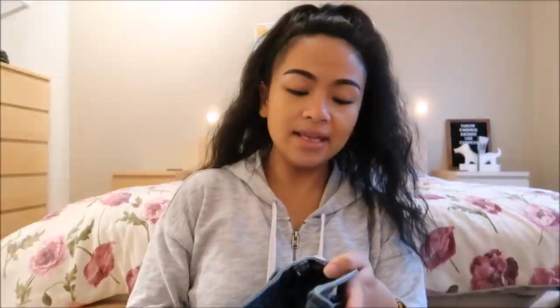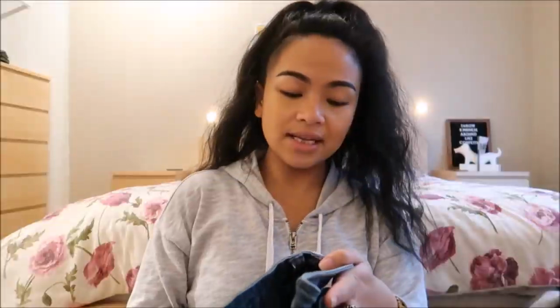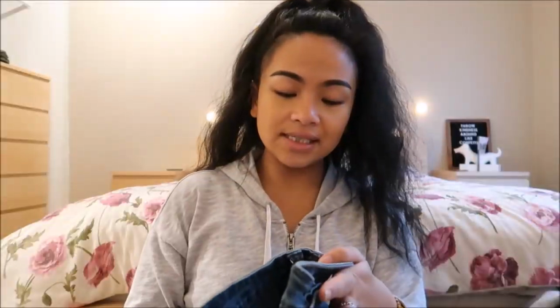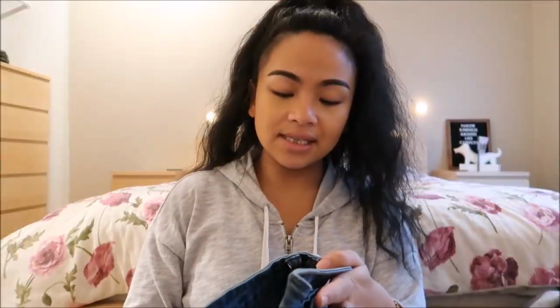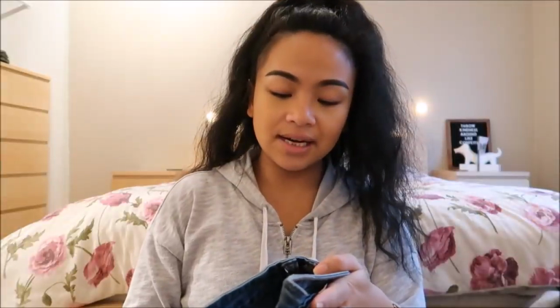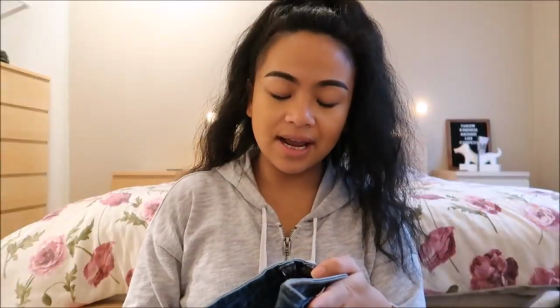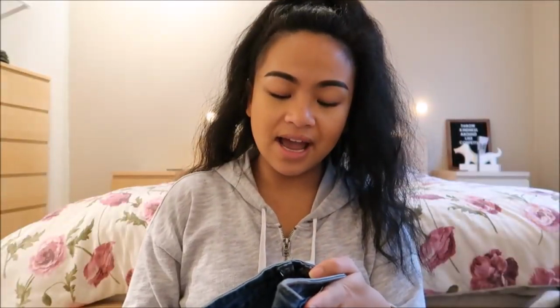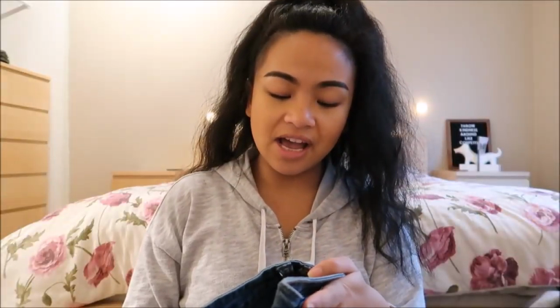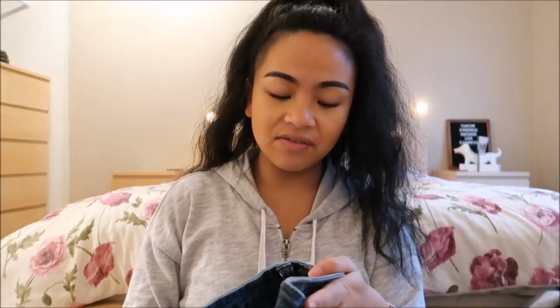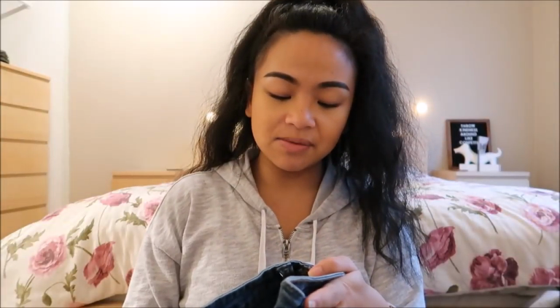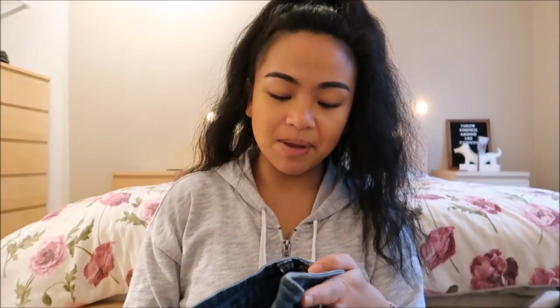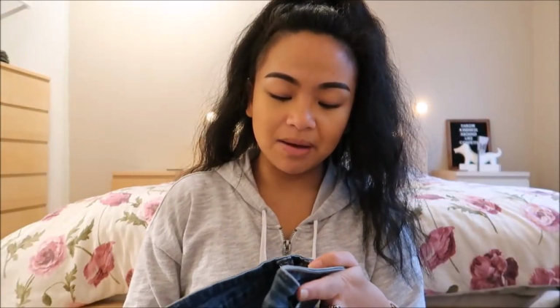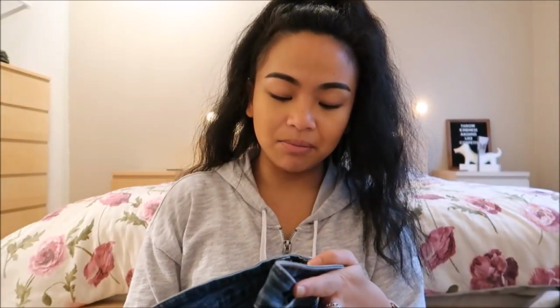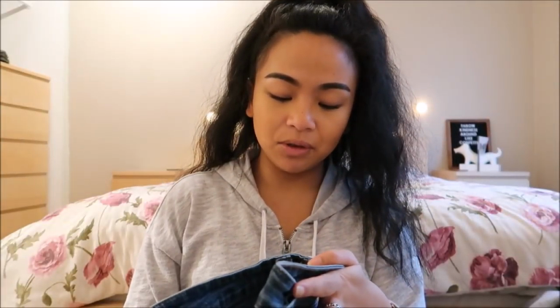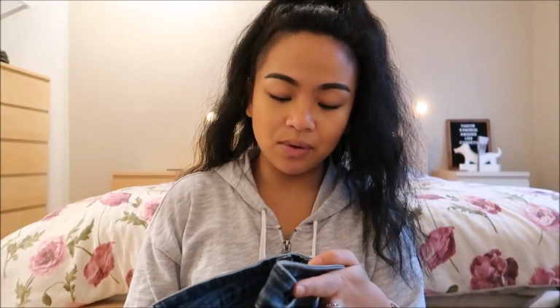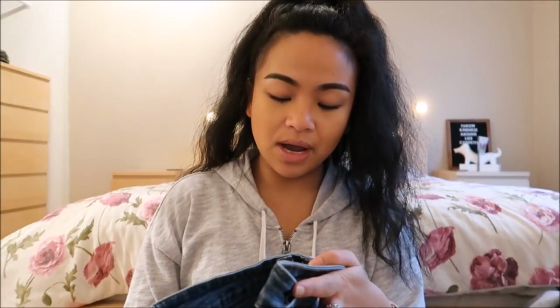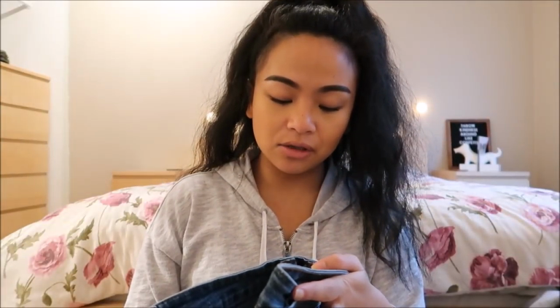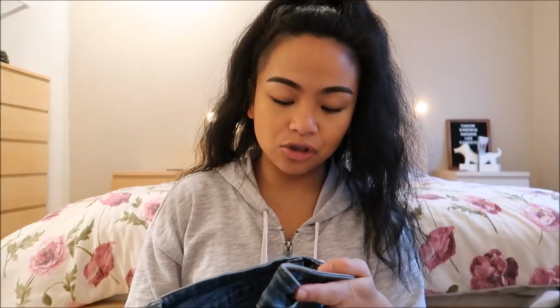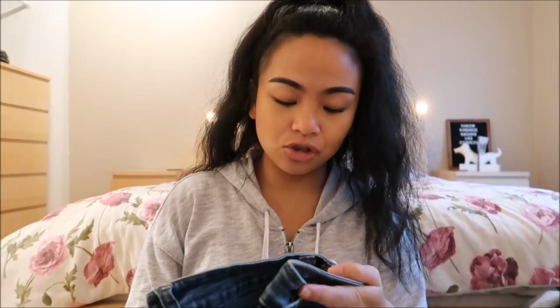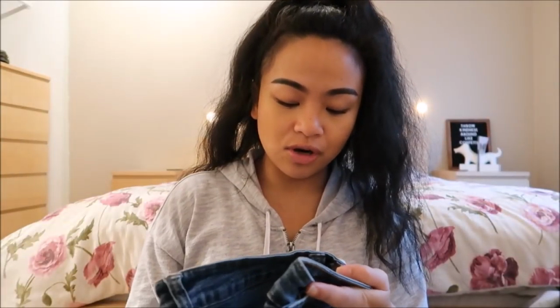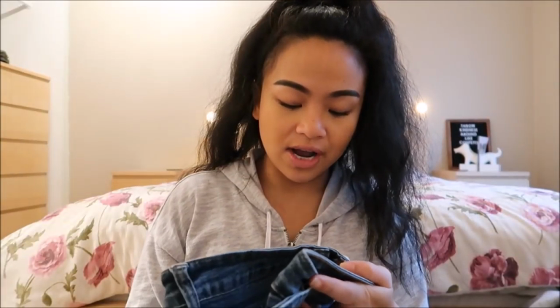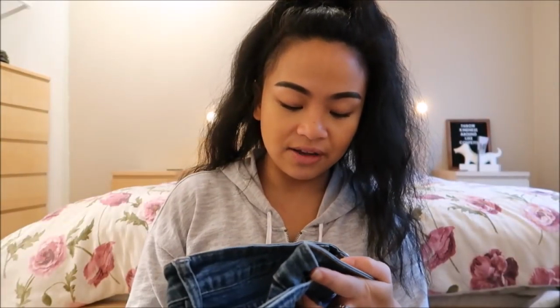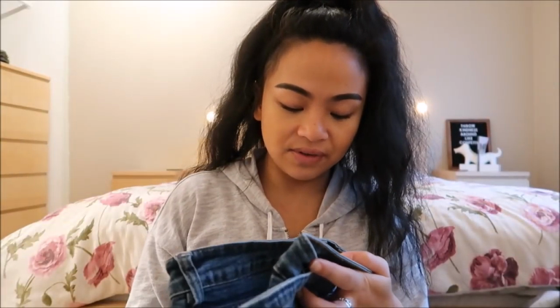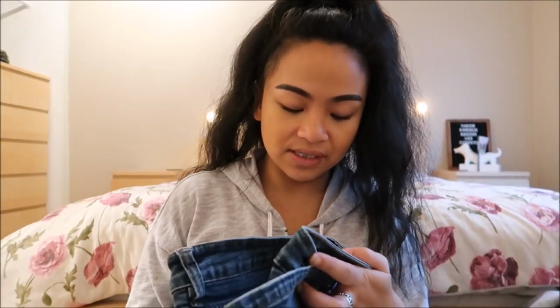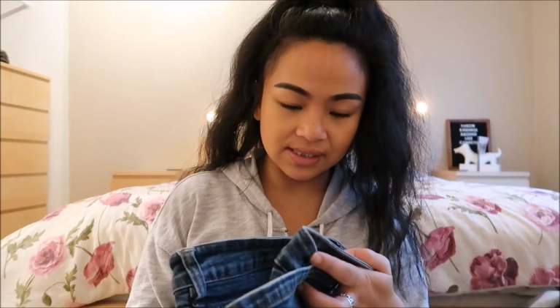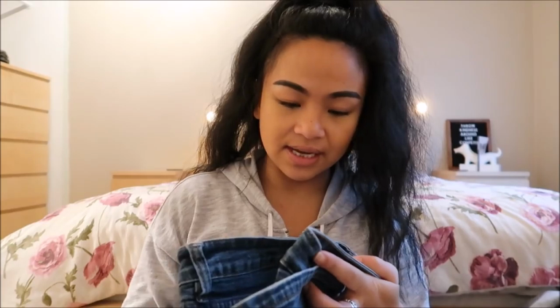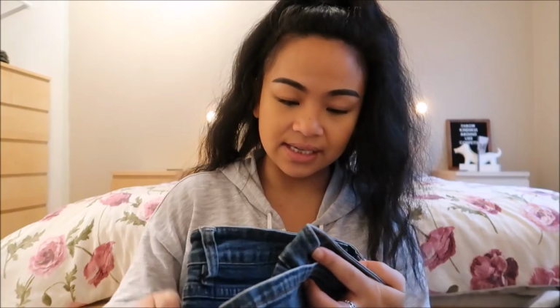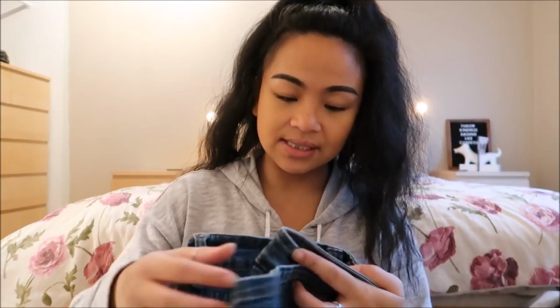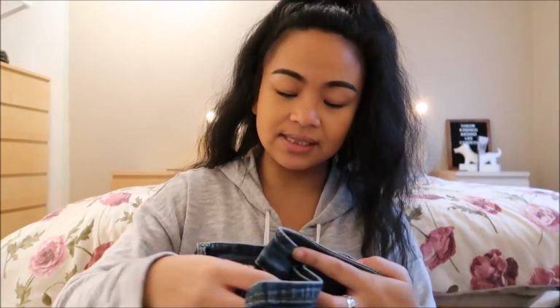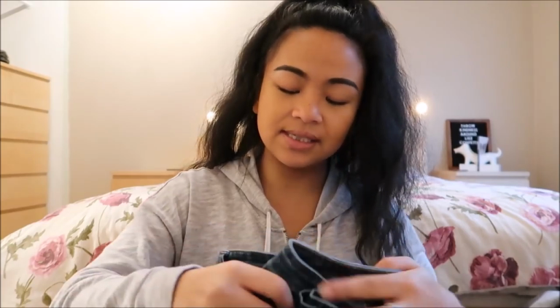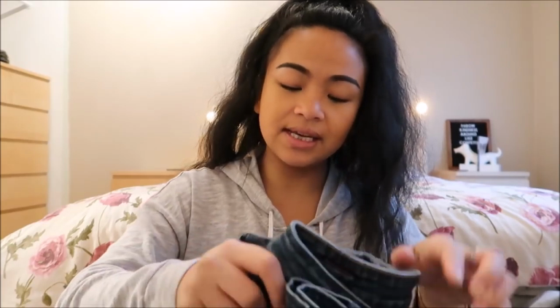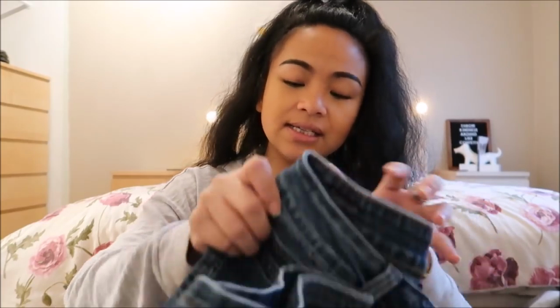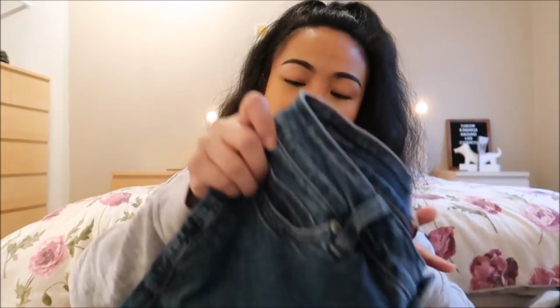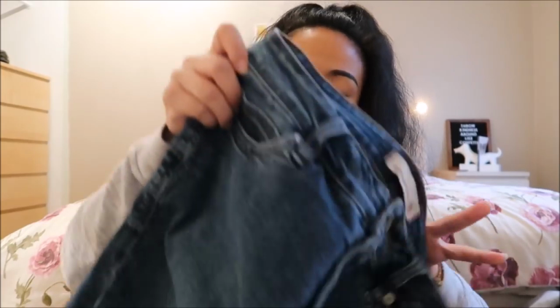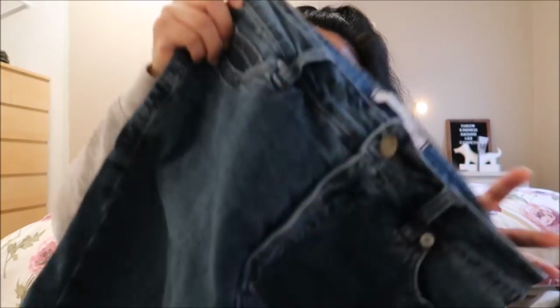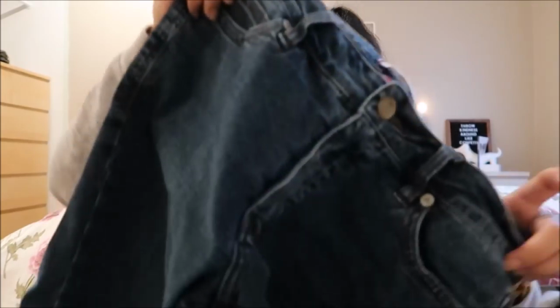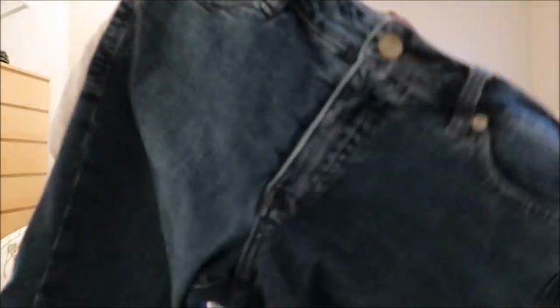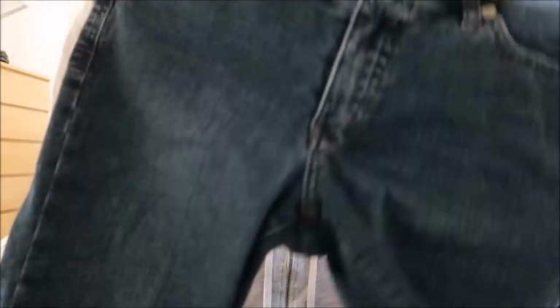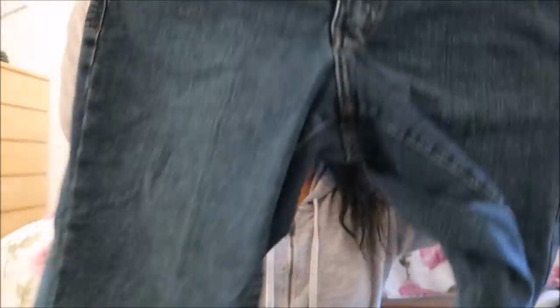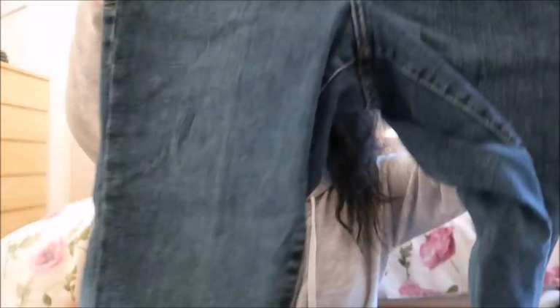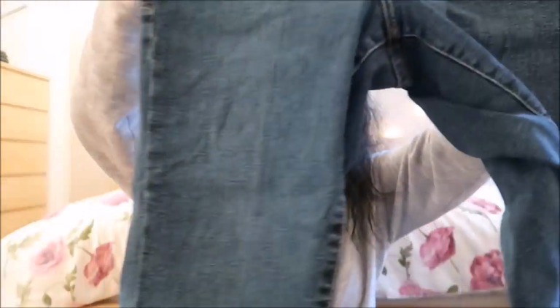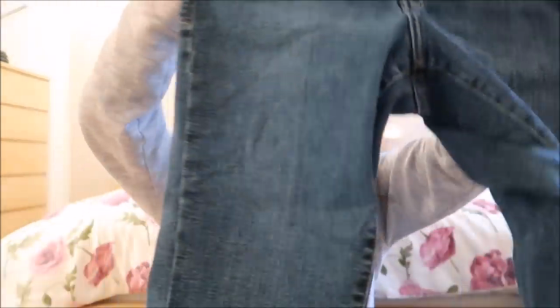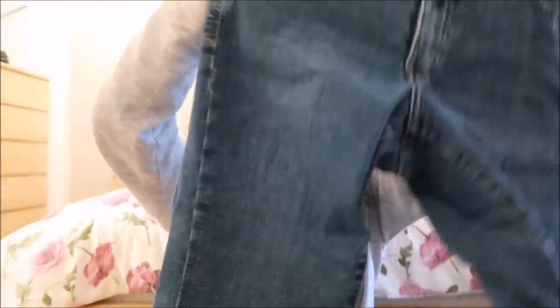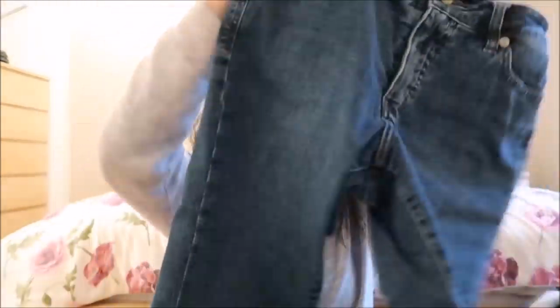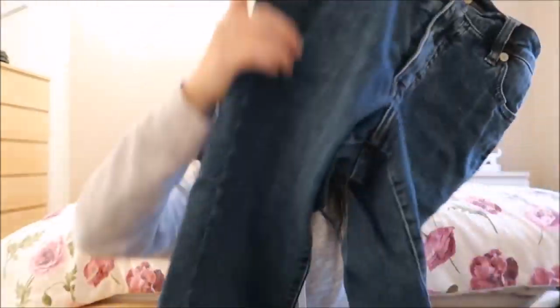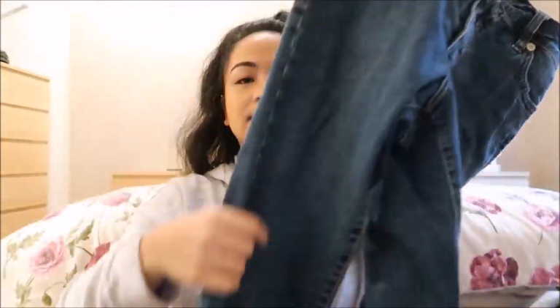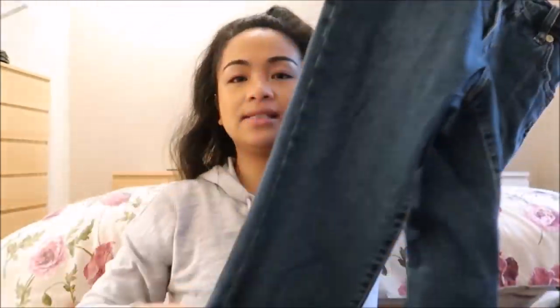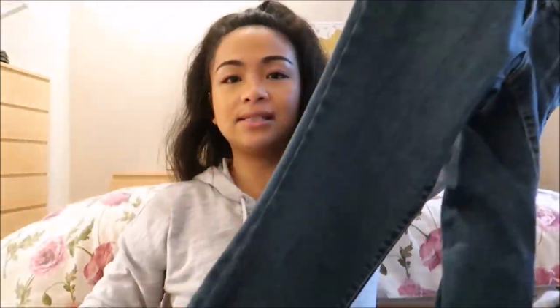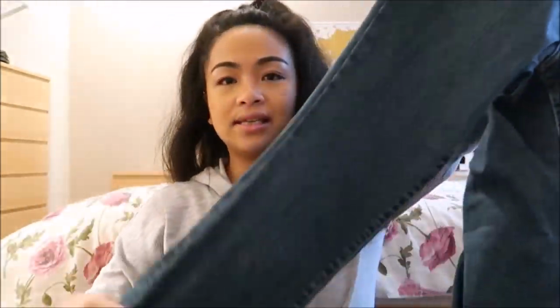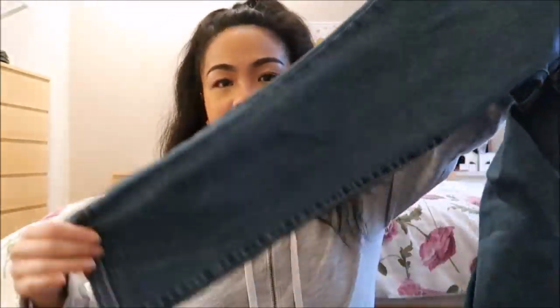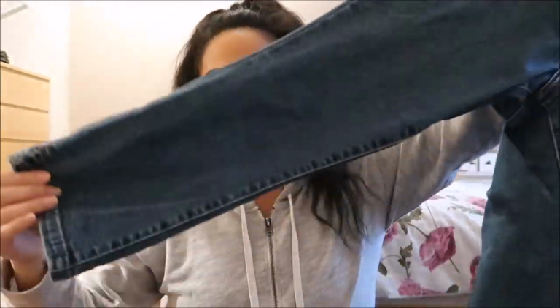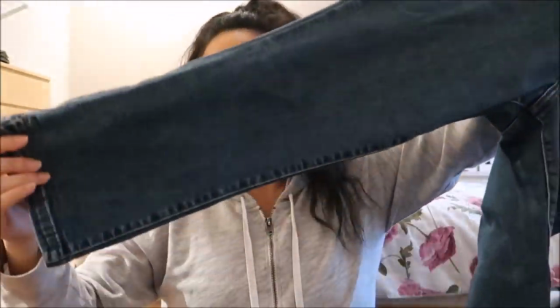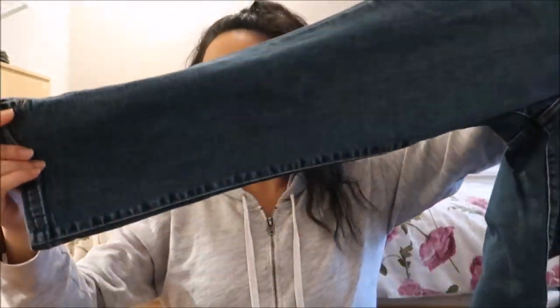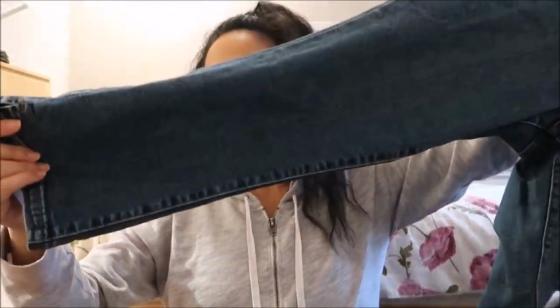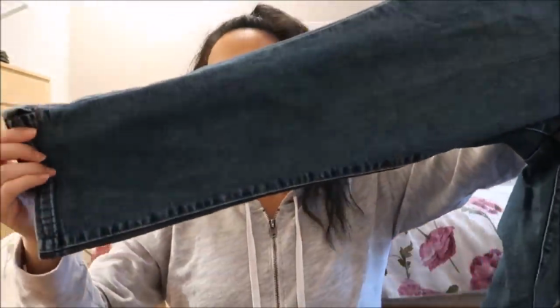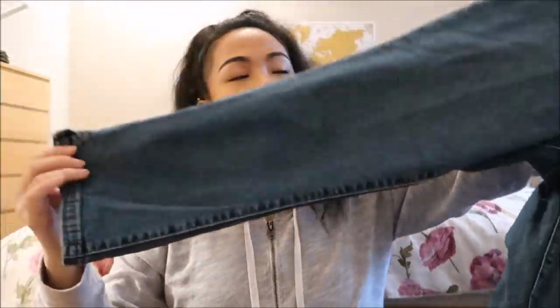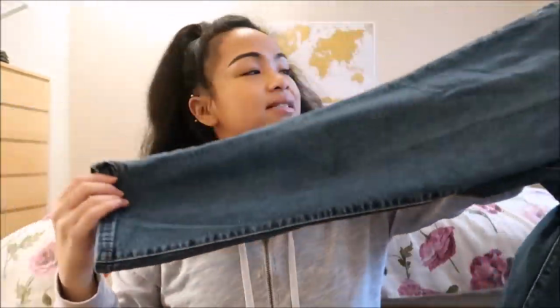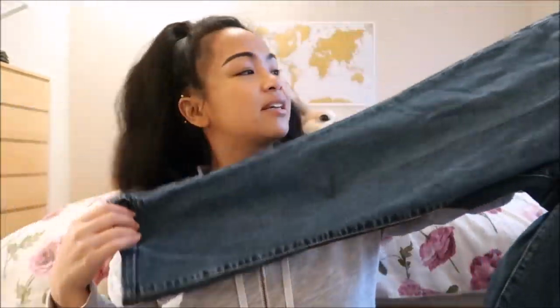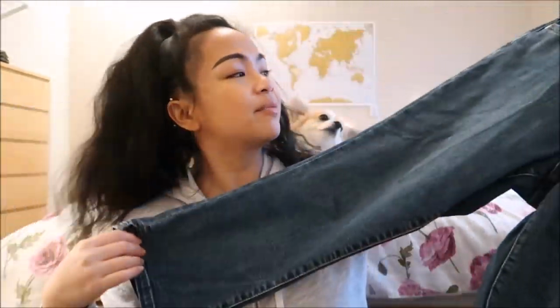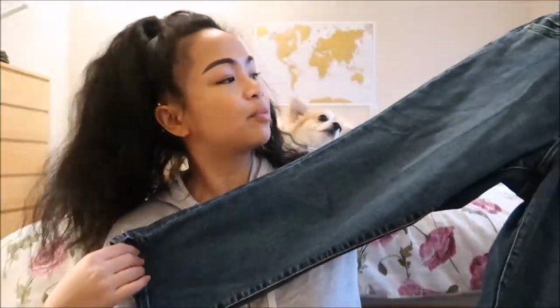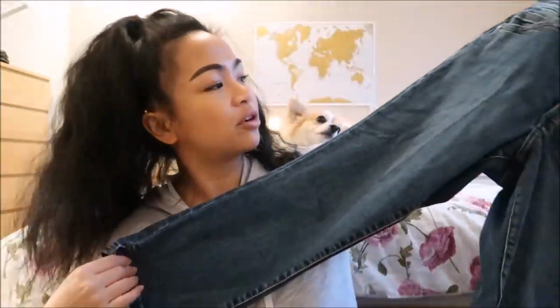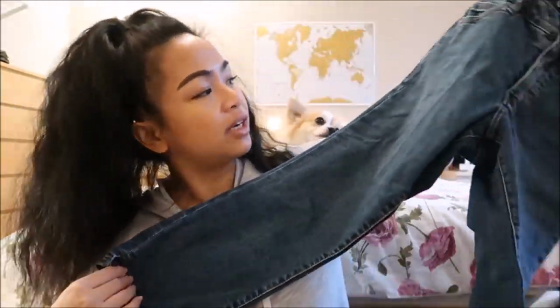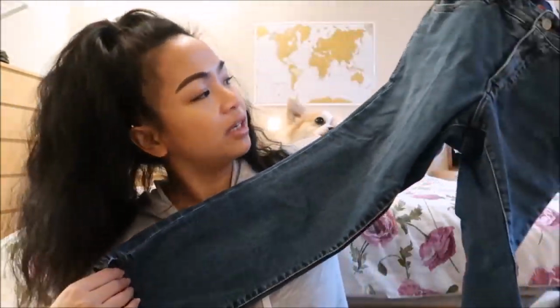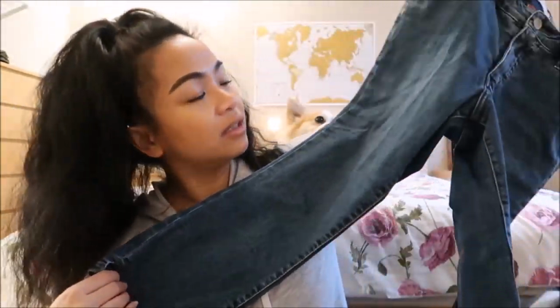The next thing I have is by Blue House Drive in a size 6, and I think it's a Capri.